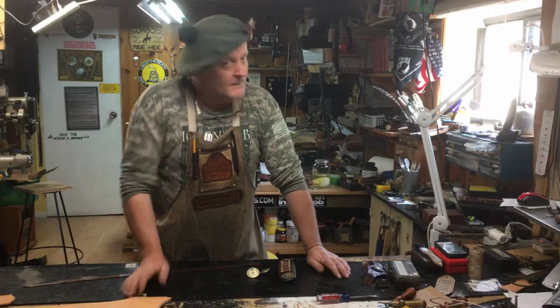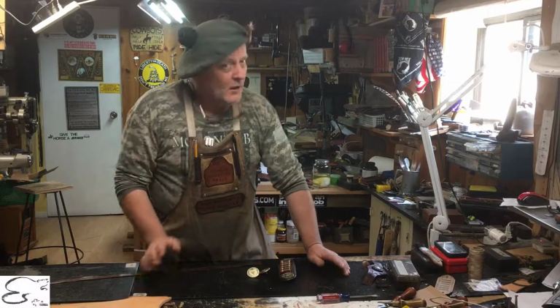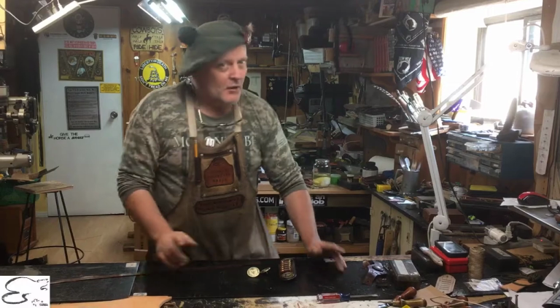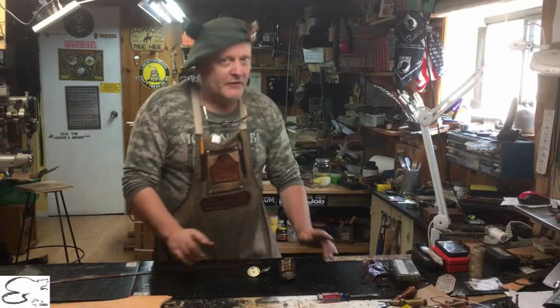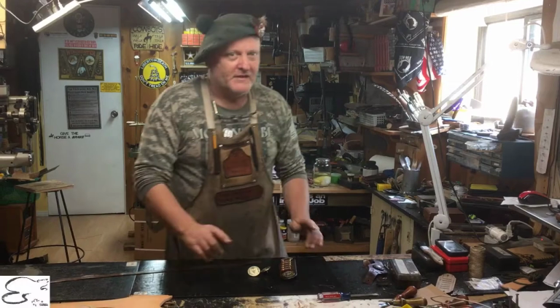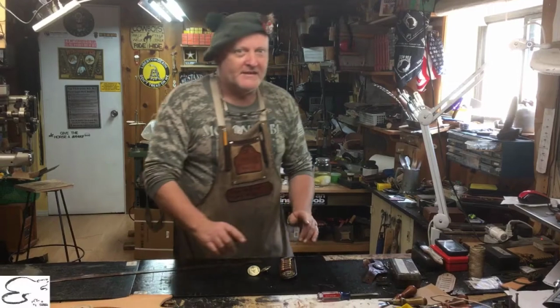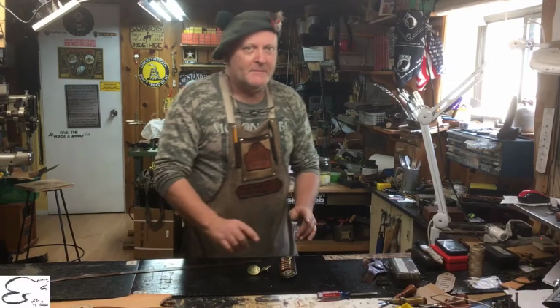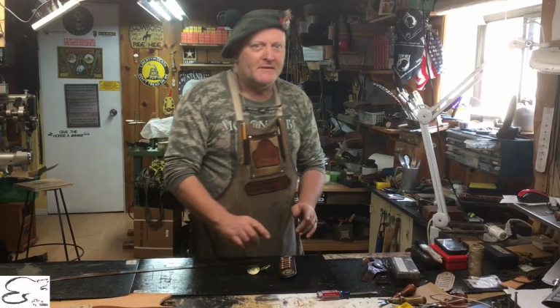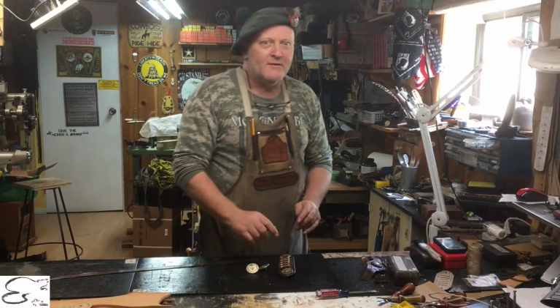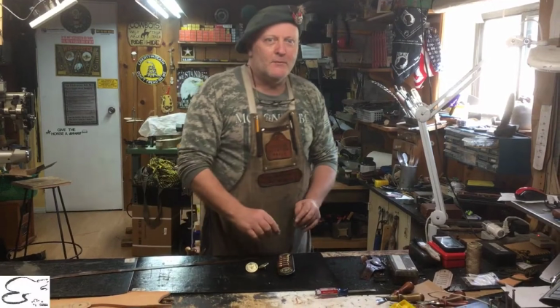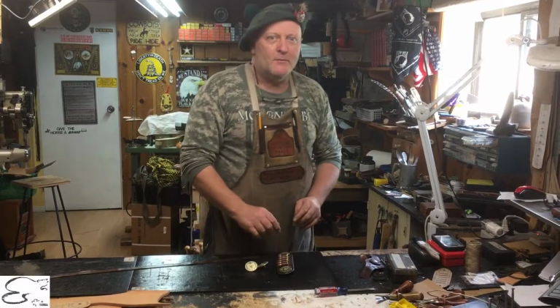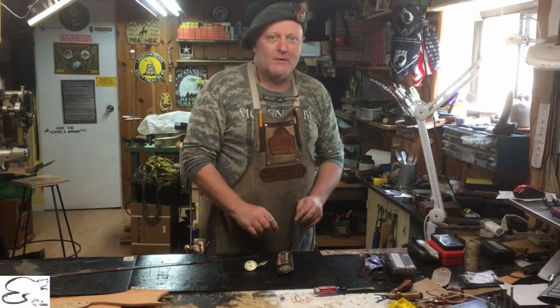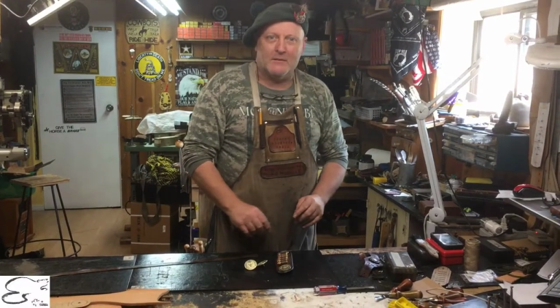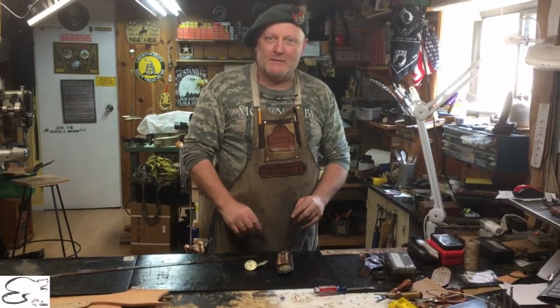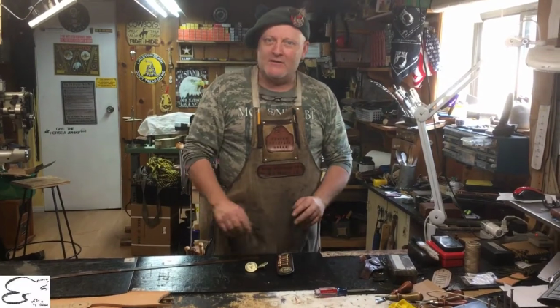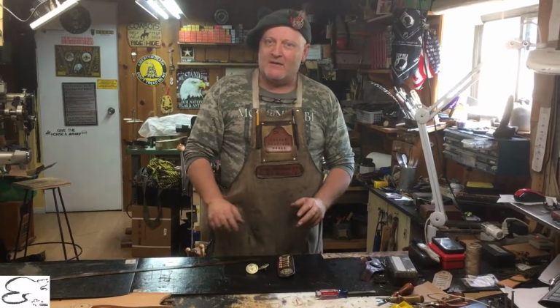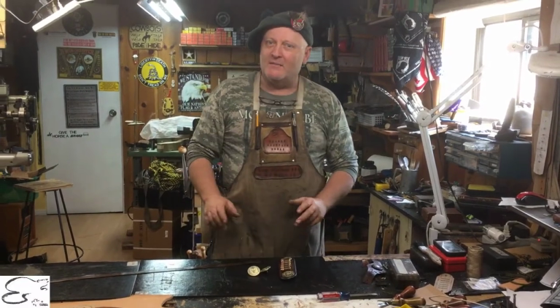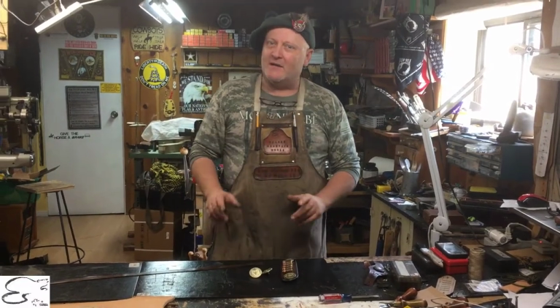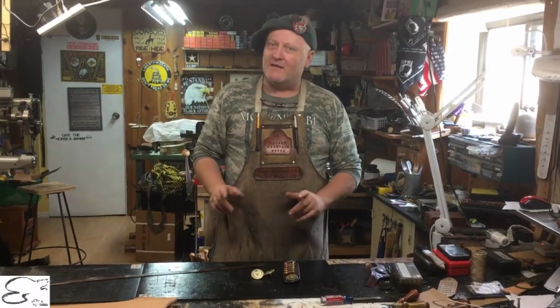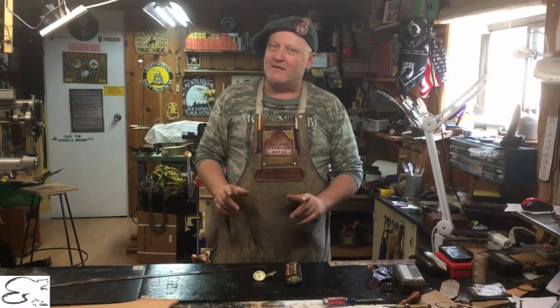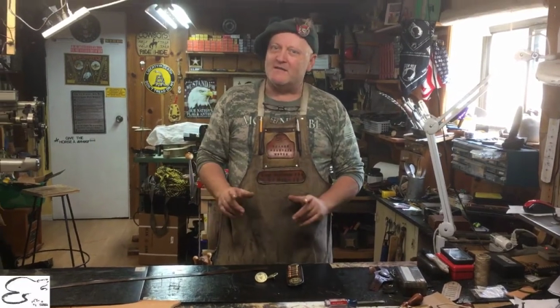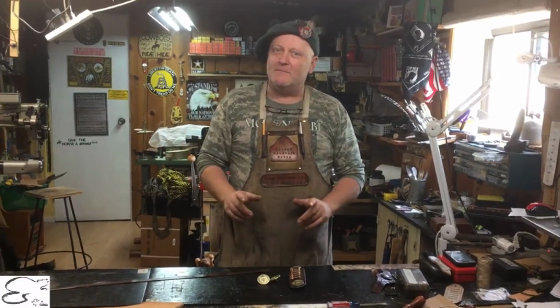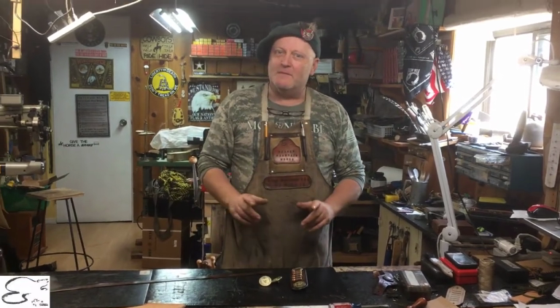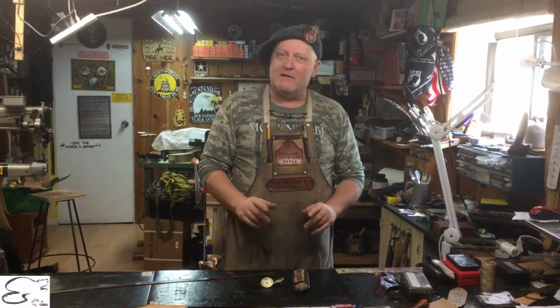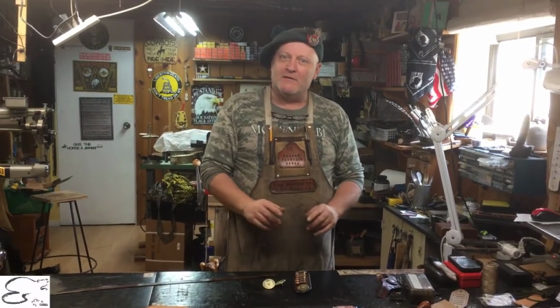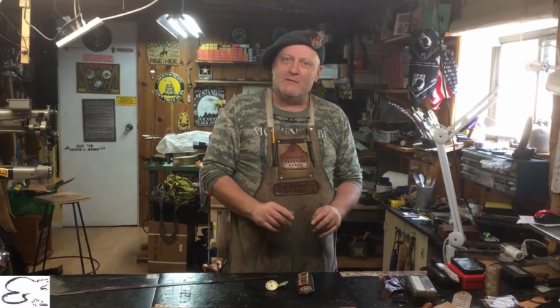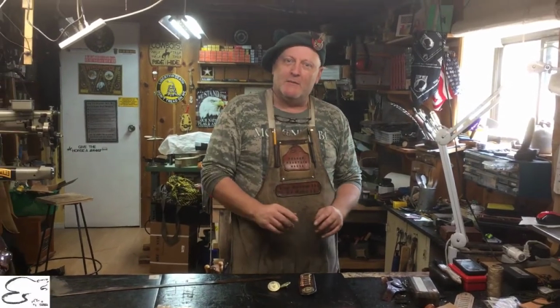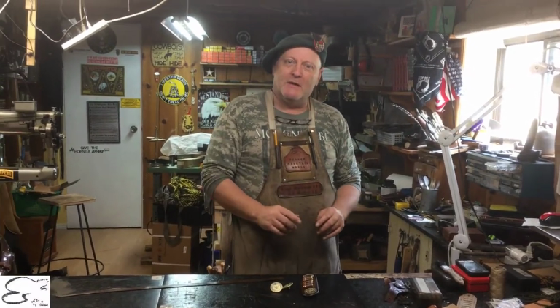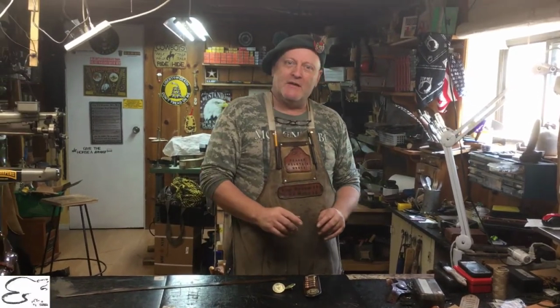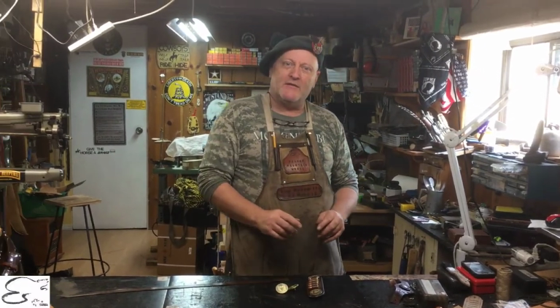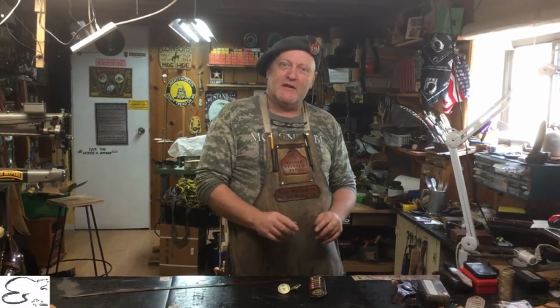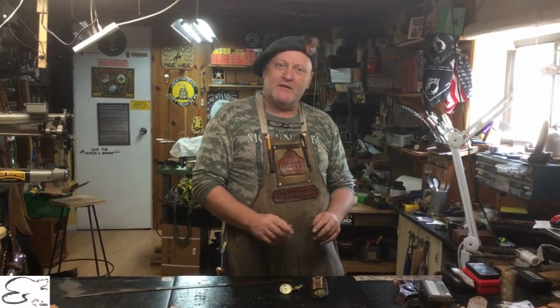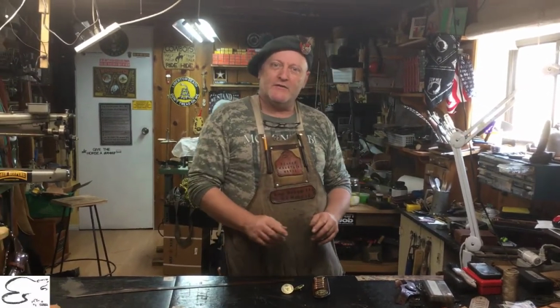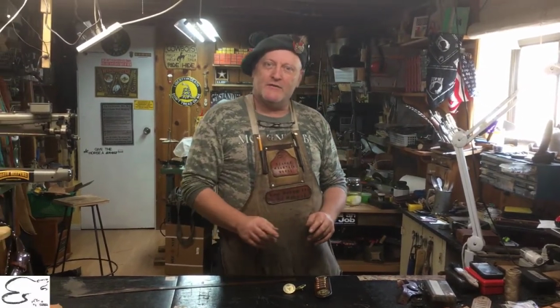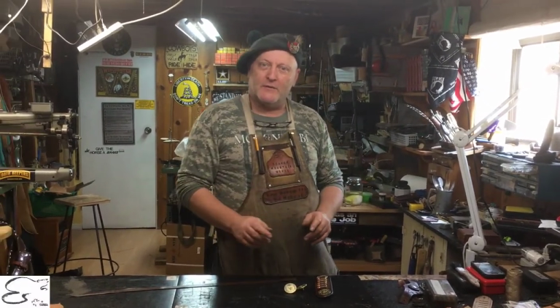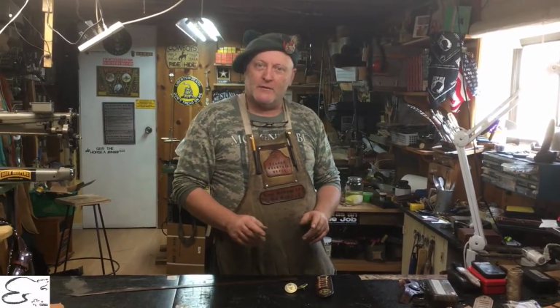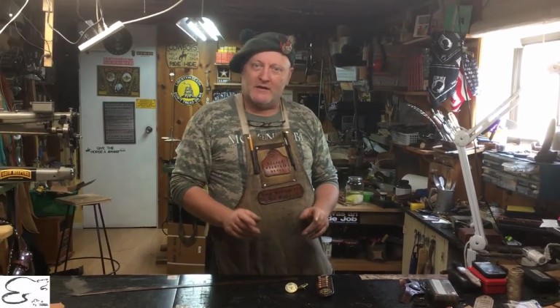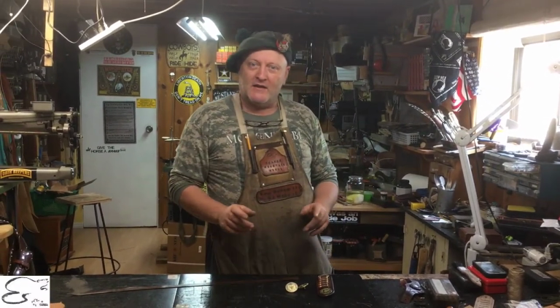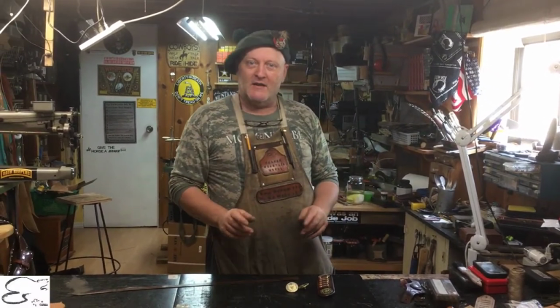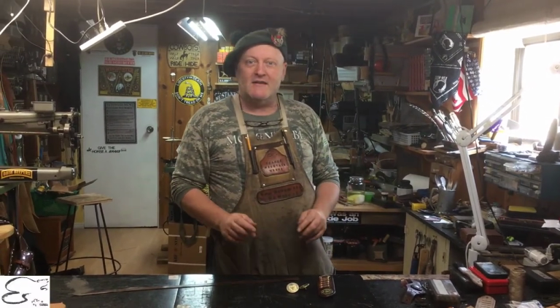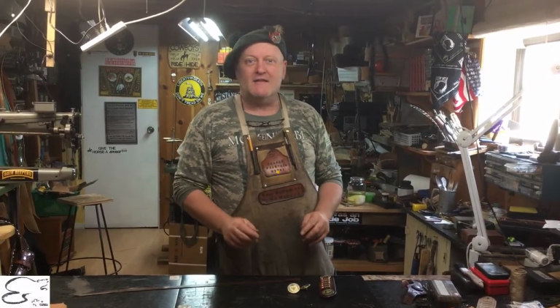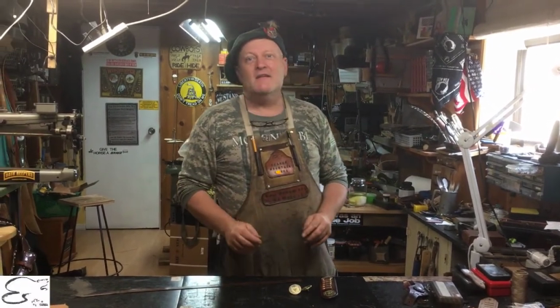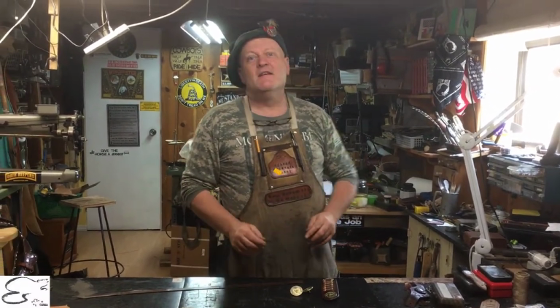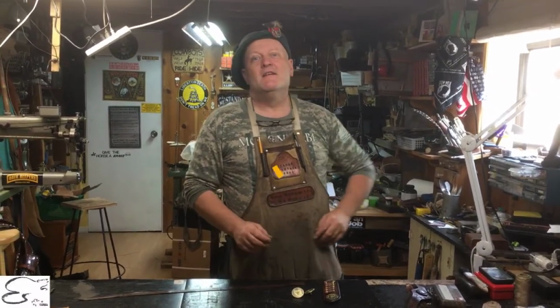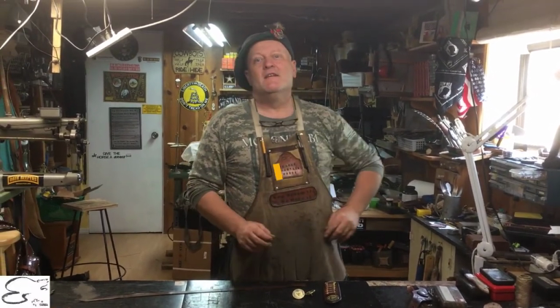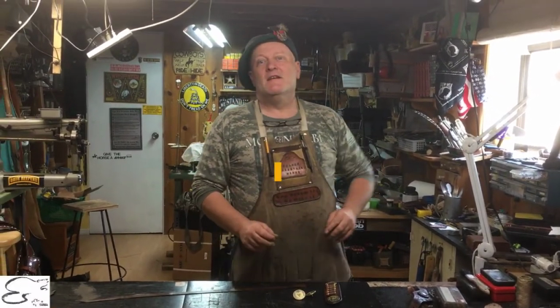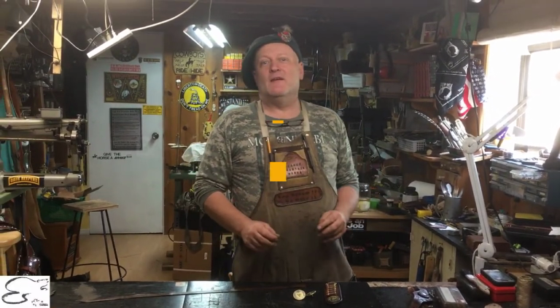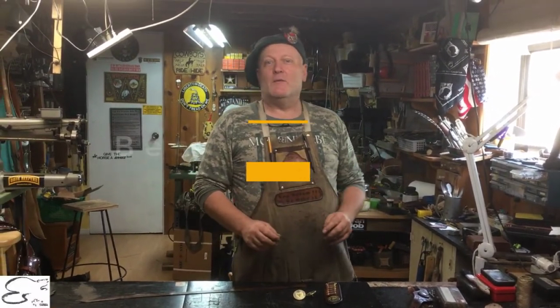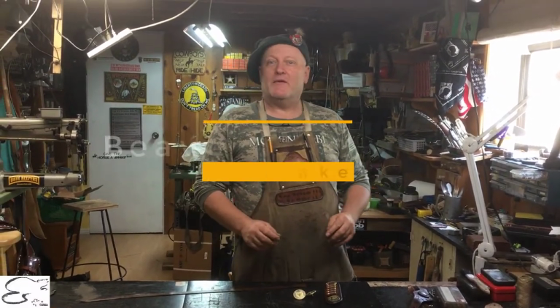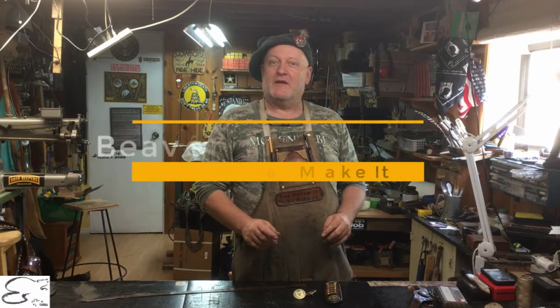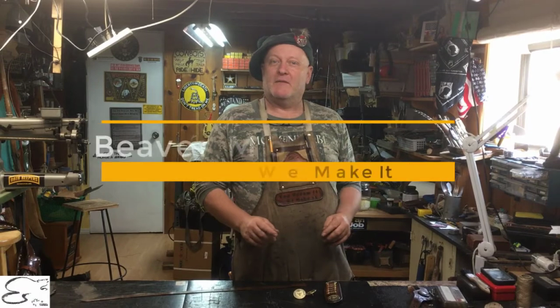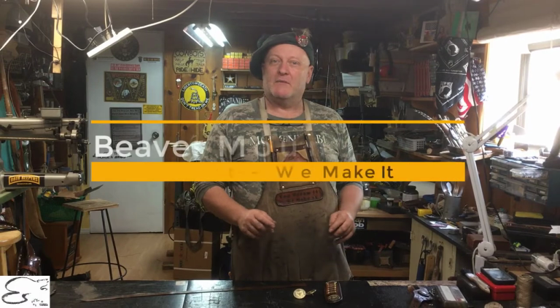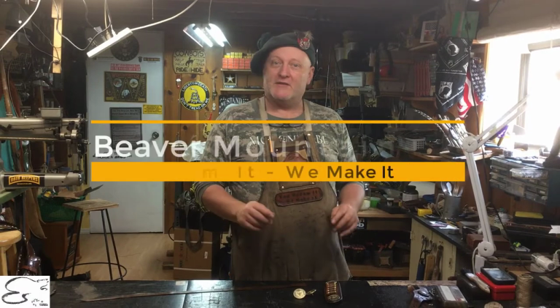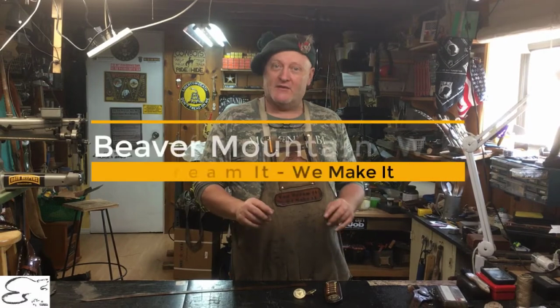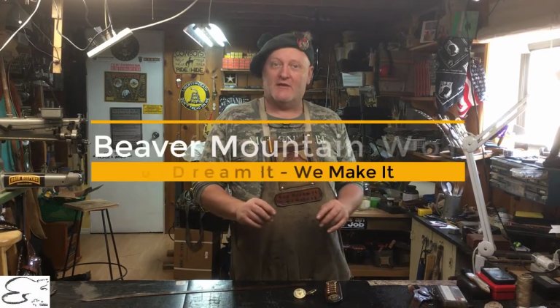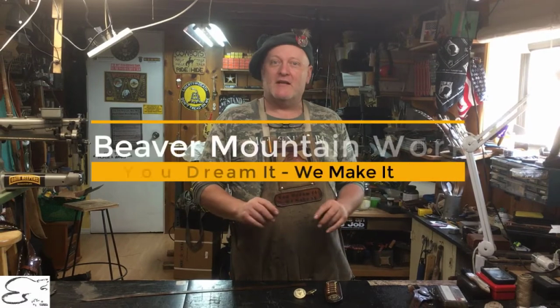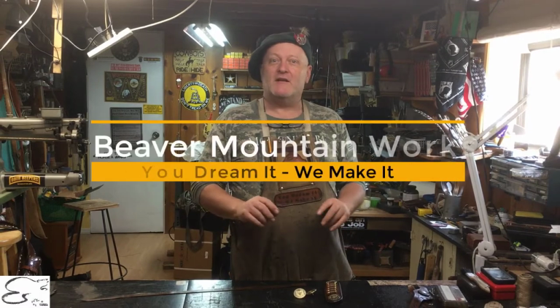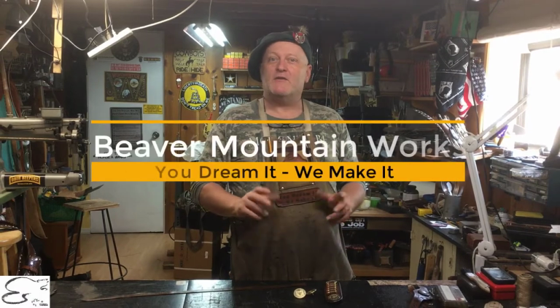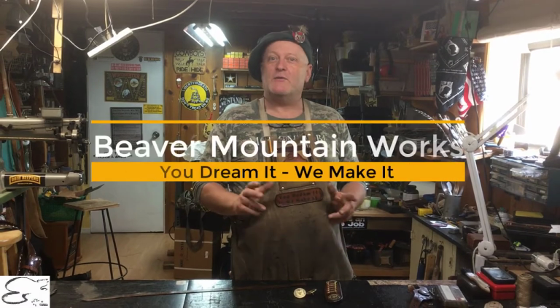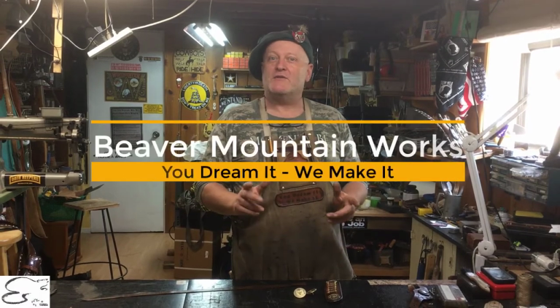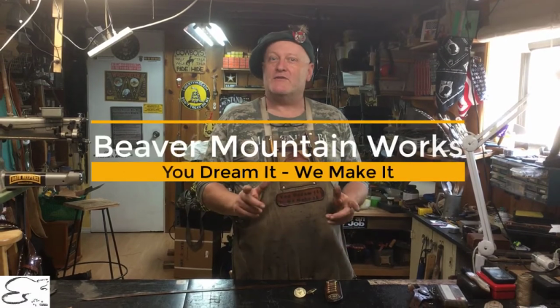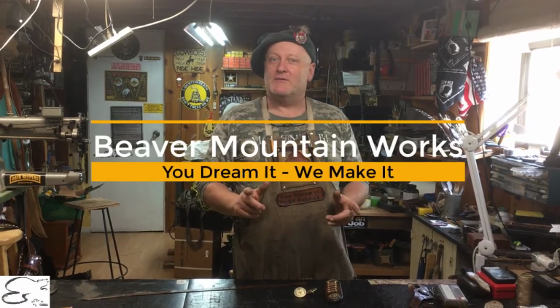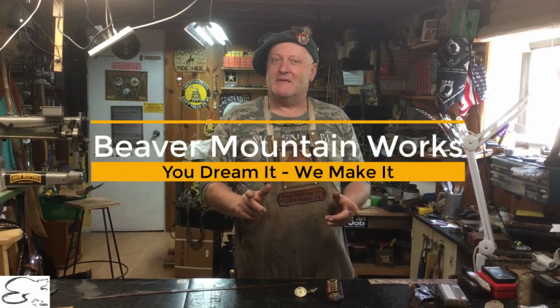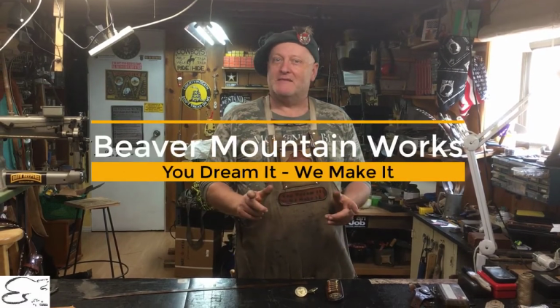On this episode we're going to be talking about a custom belt that we manufacture for our client with a Masonic twist to it.